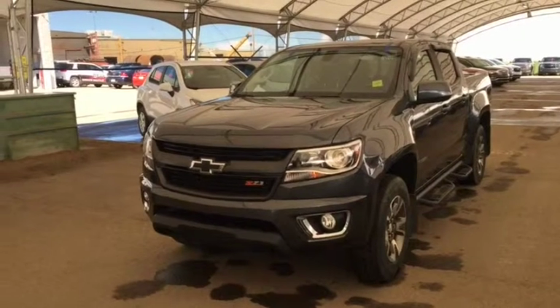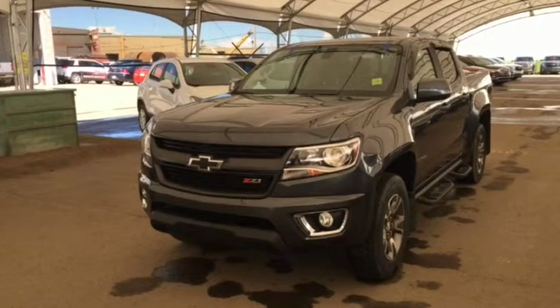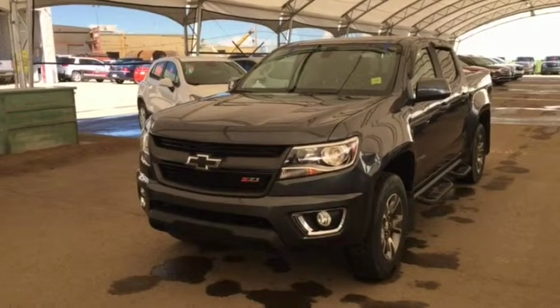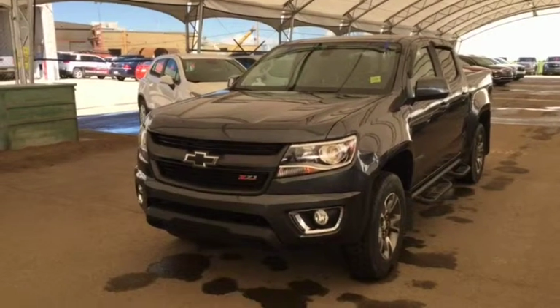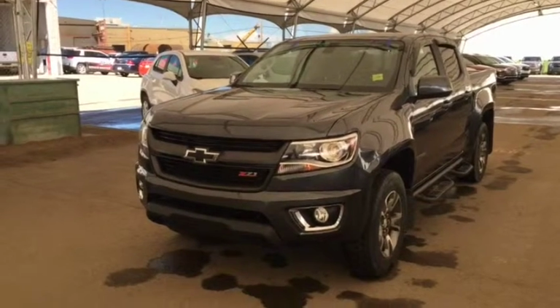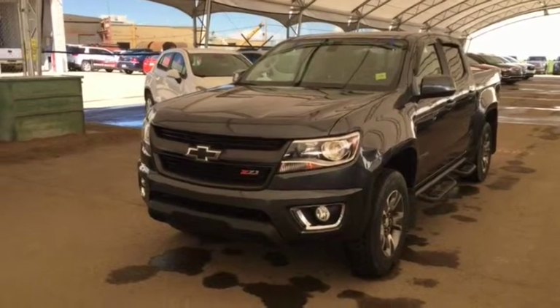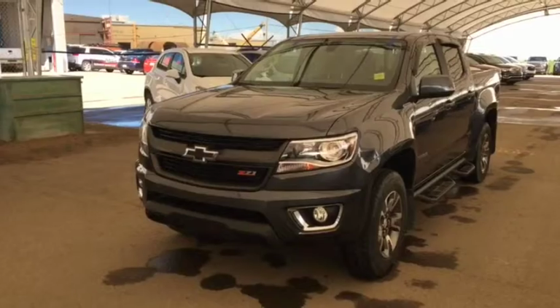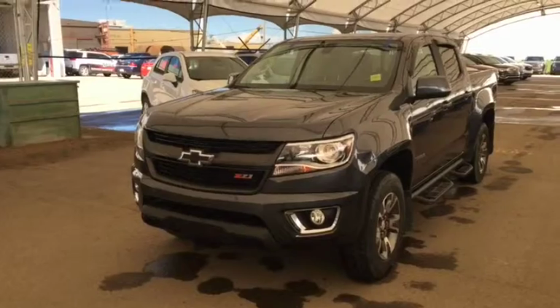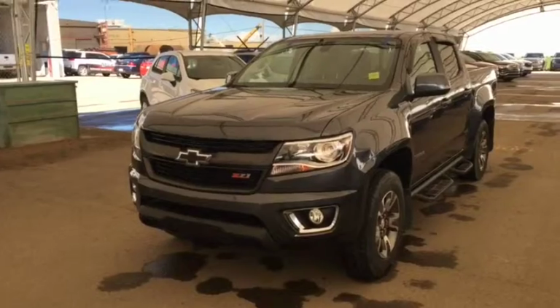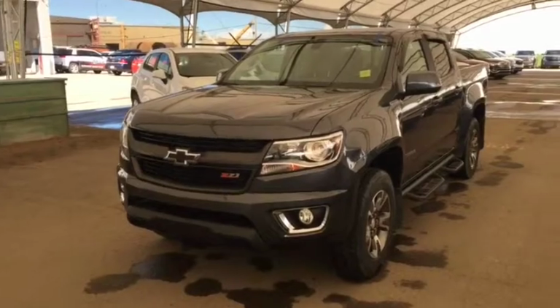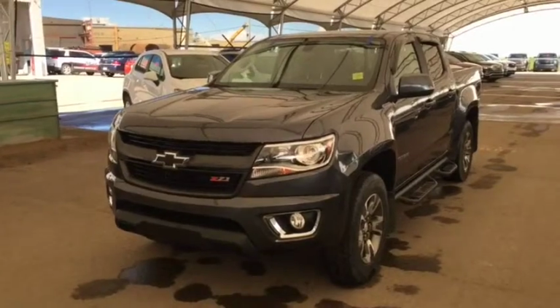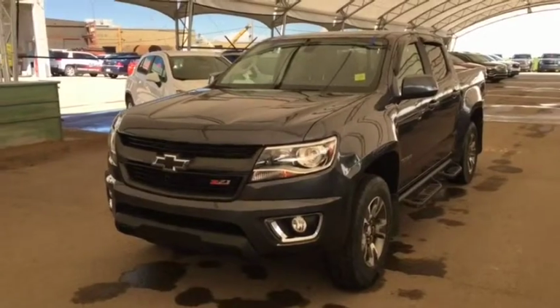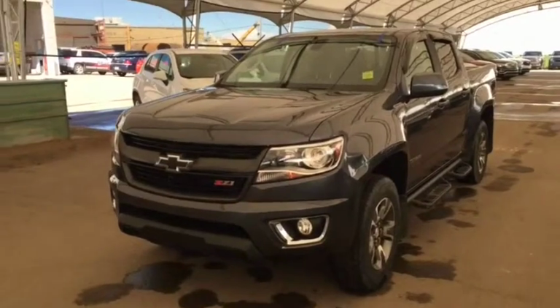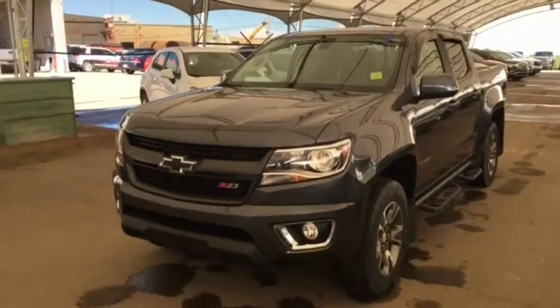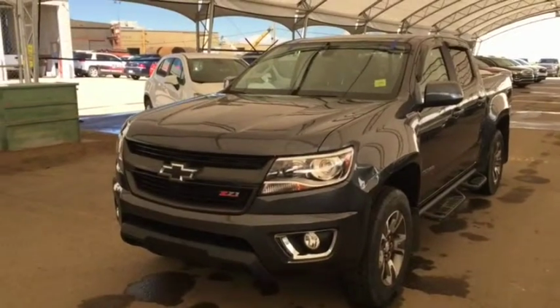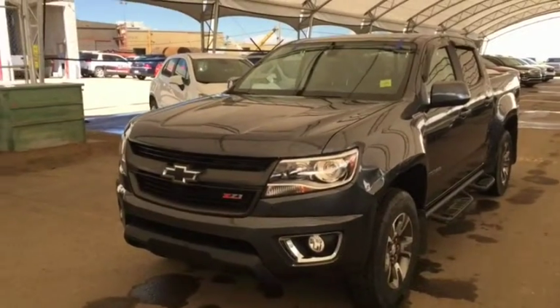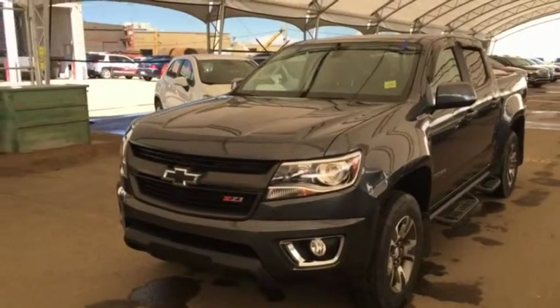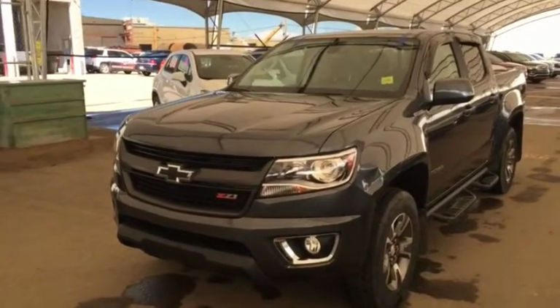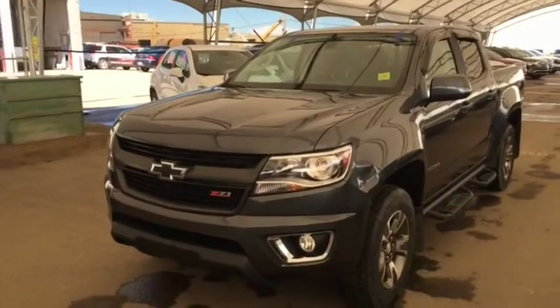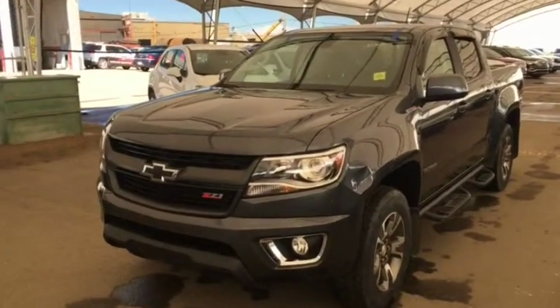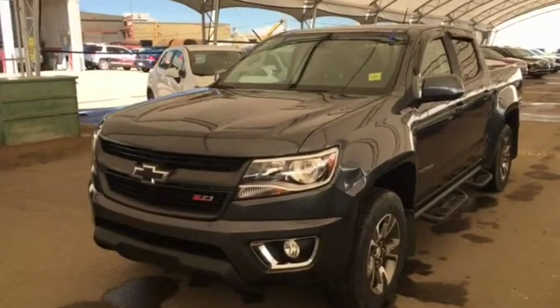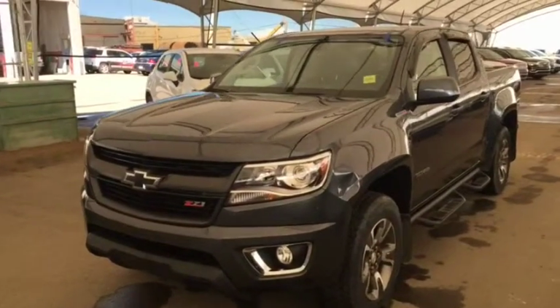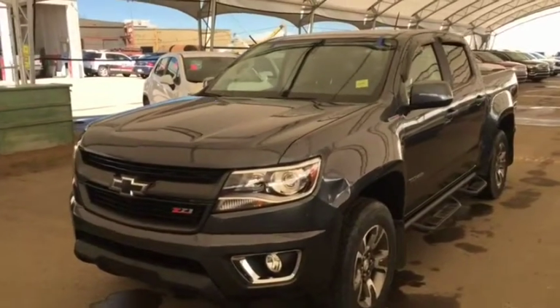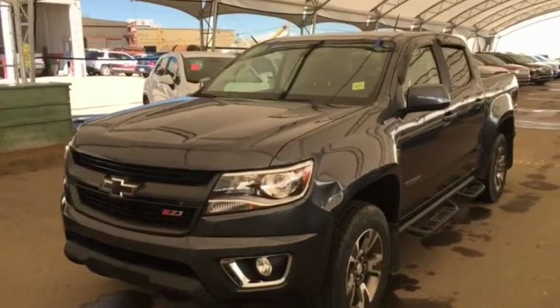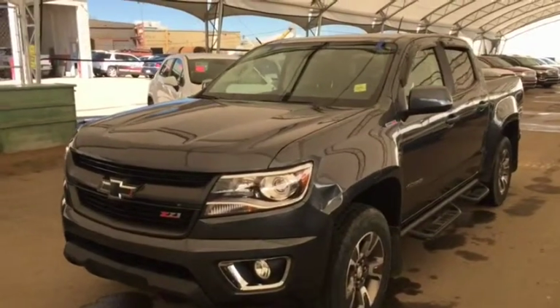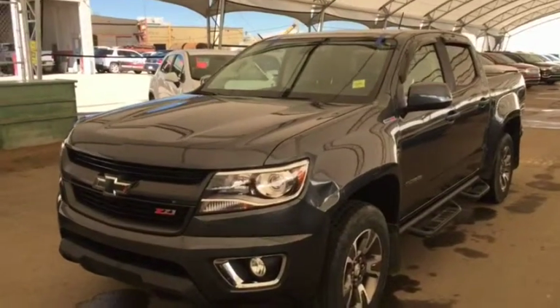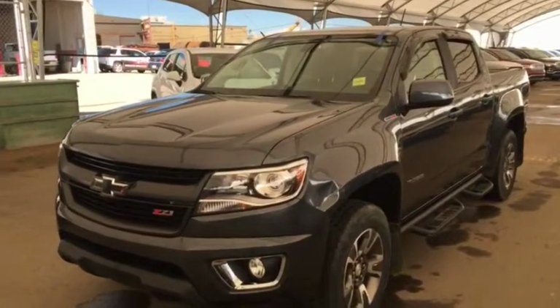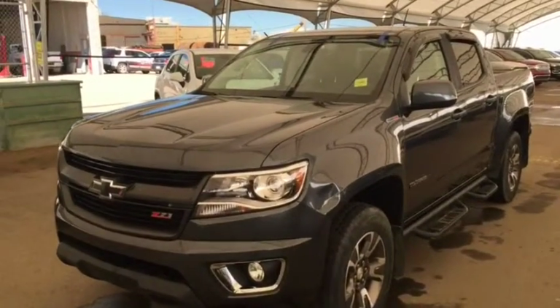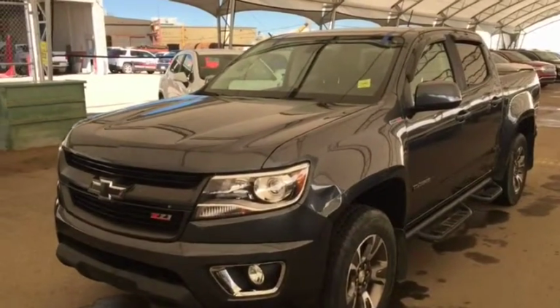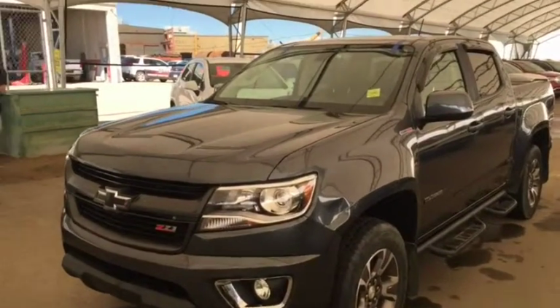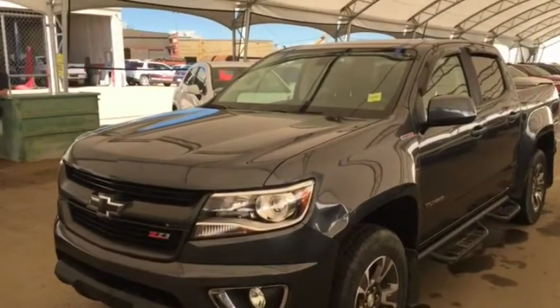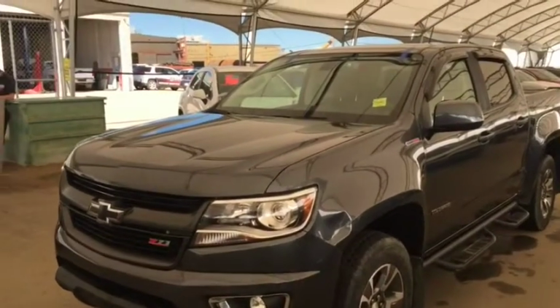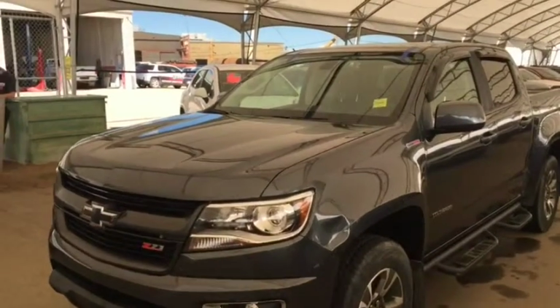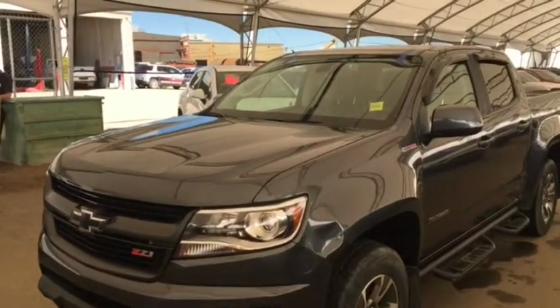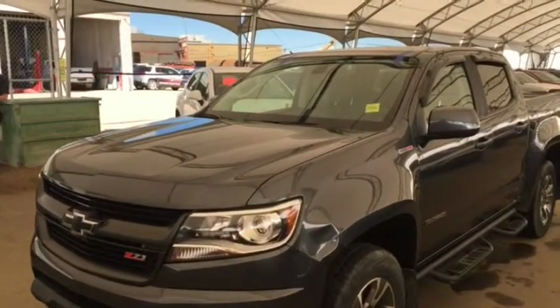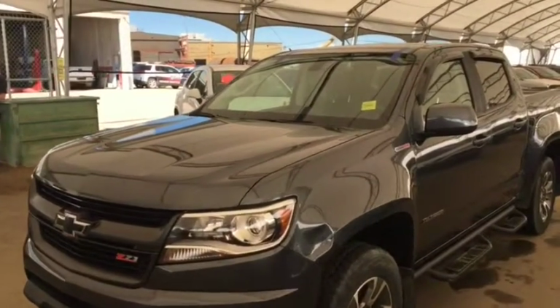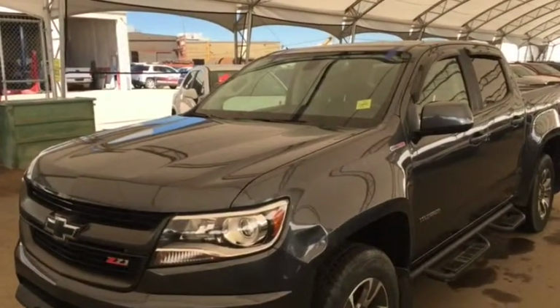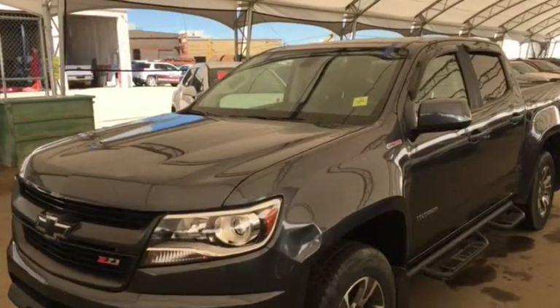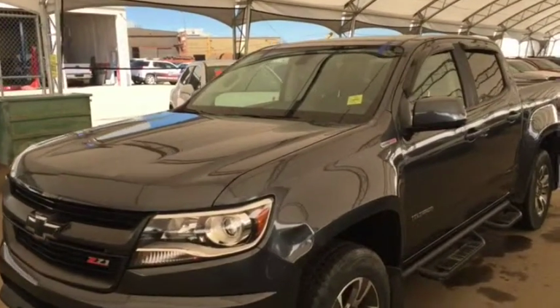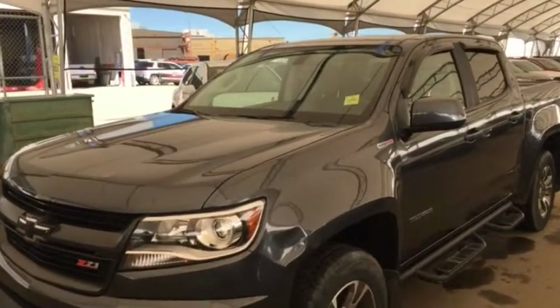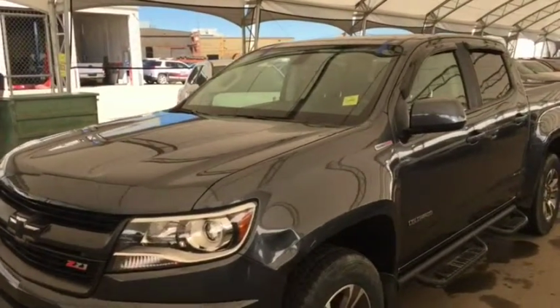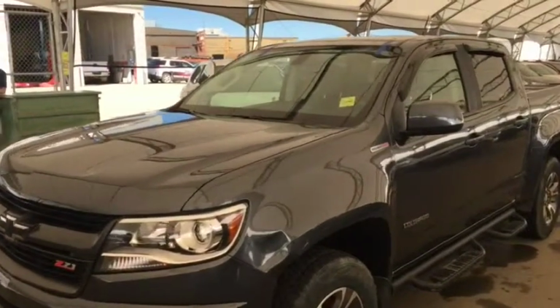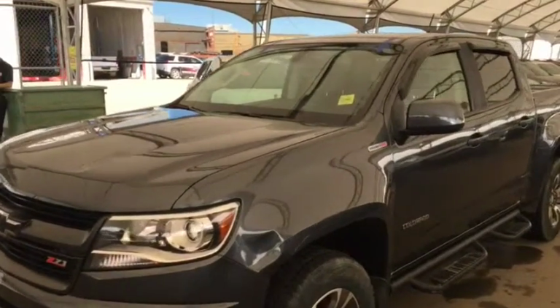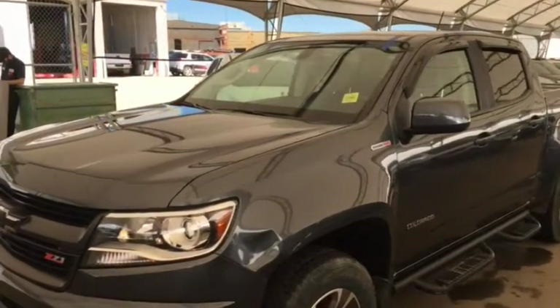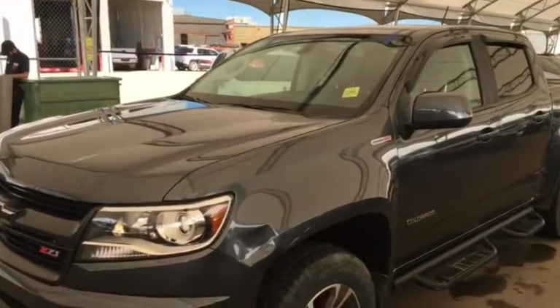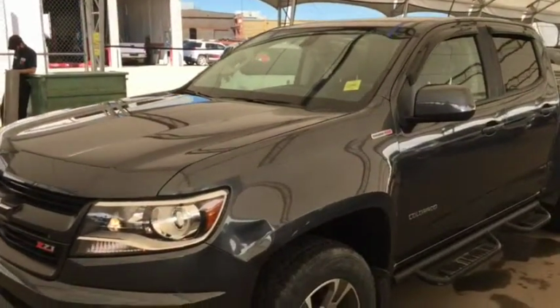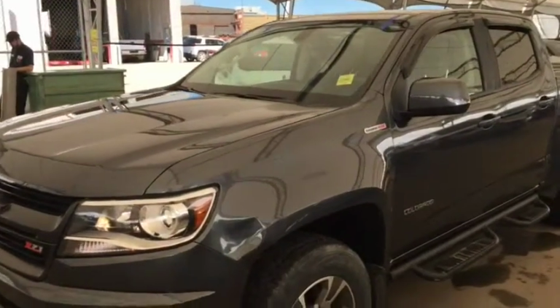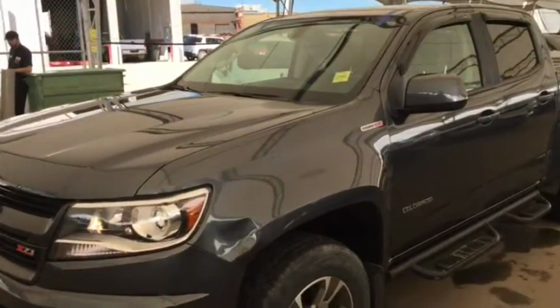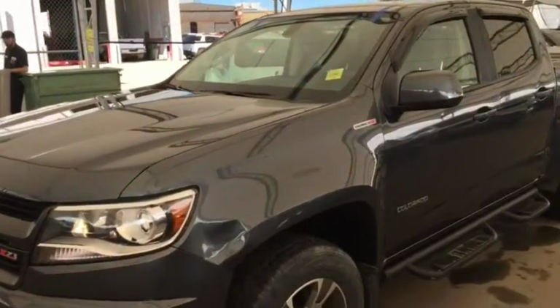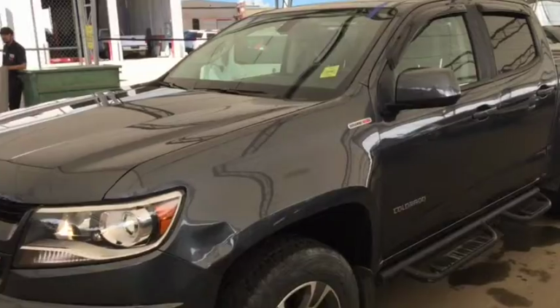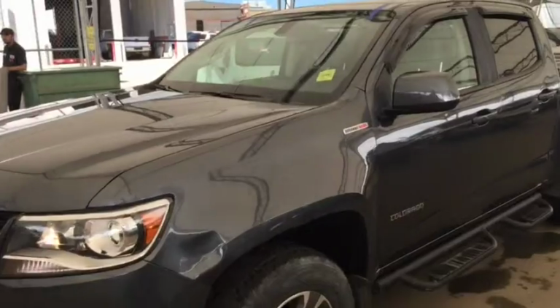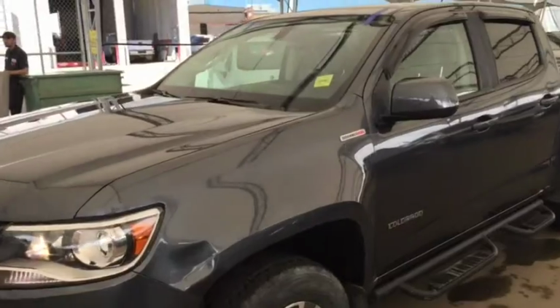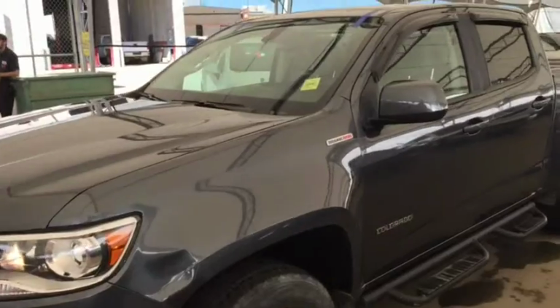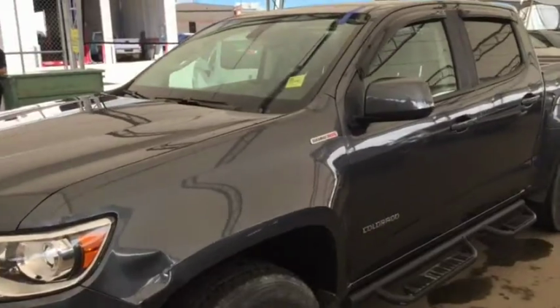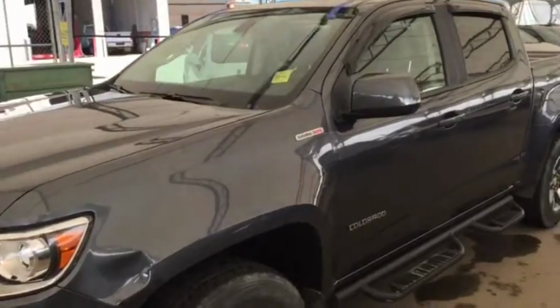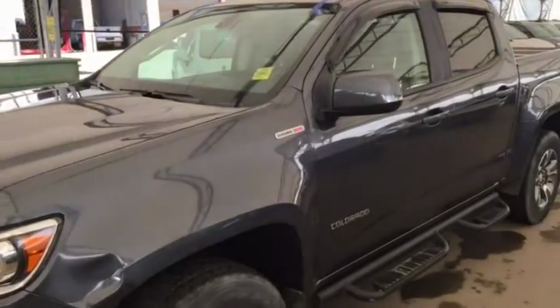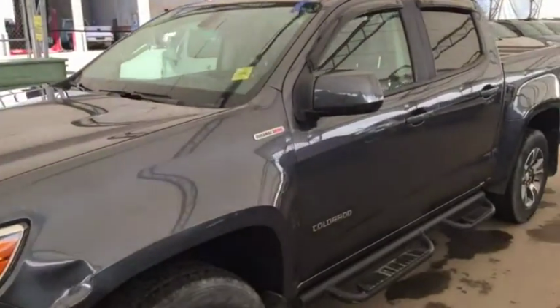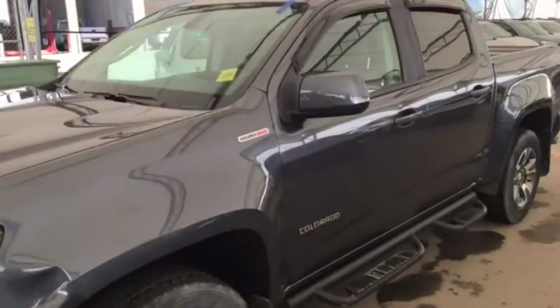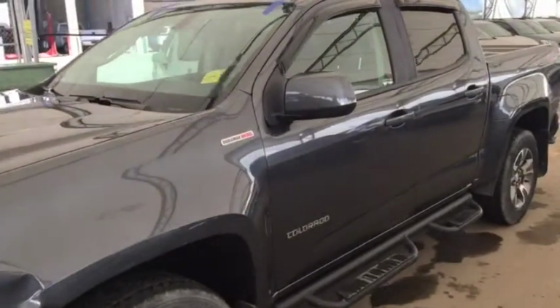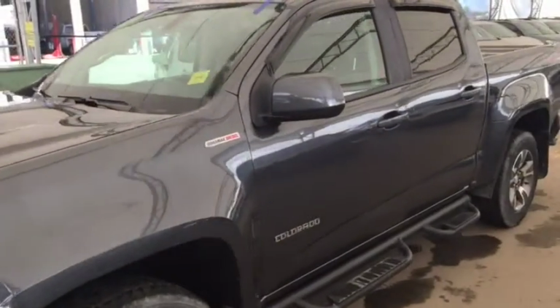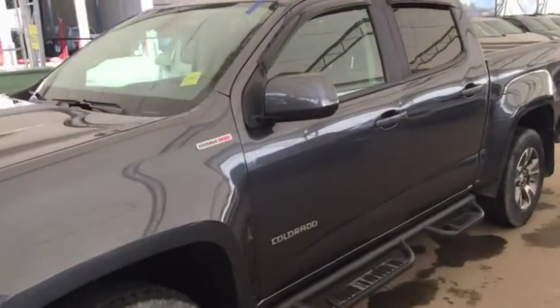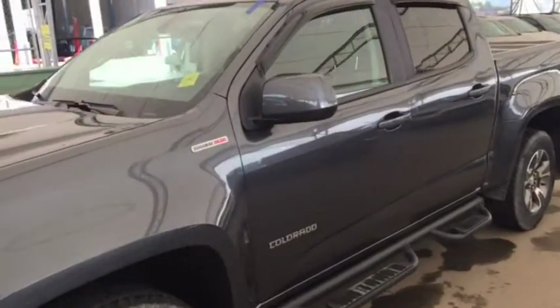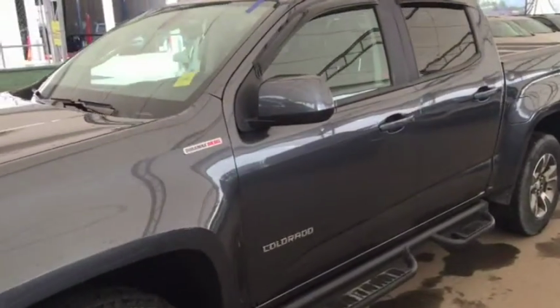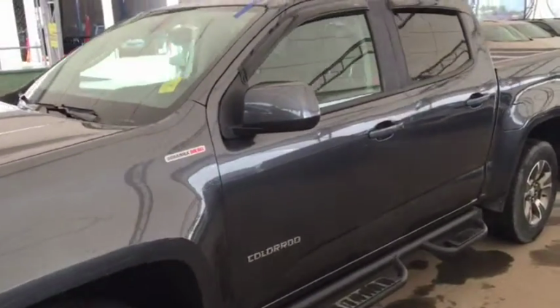Welcome to Davis Chevrolet. This is a pre-owned 2016 Chevy Colorado Duramax diesel in gray.